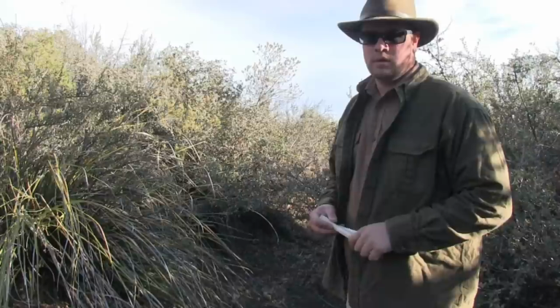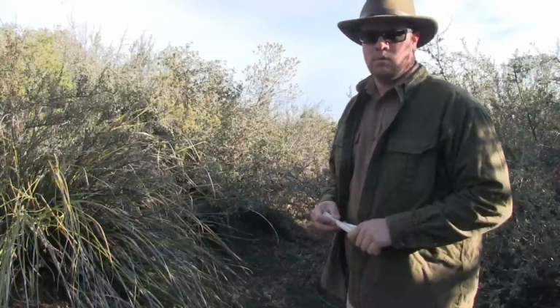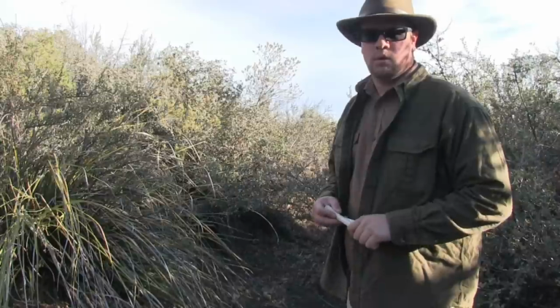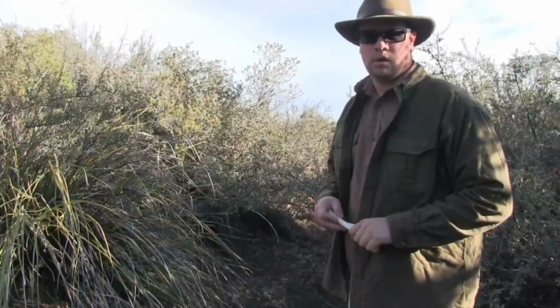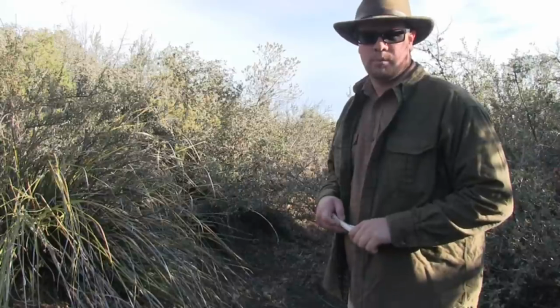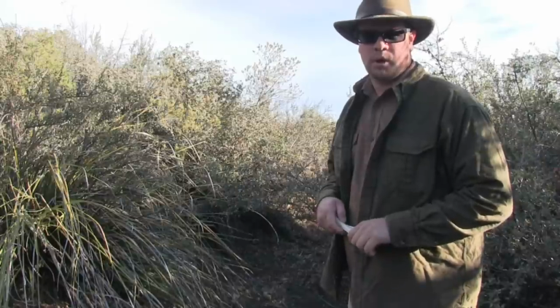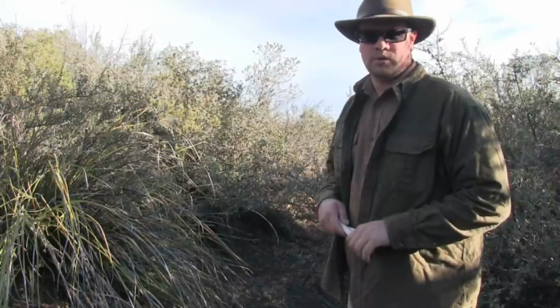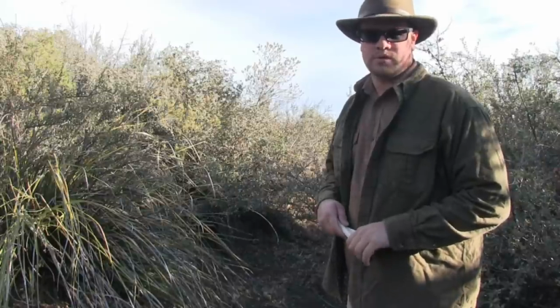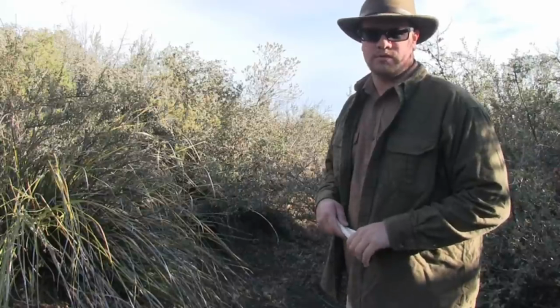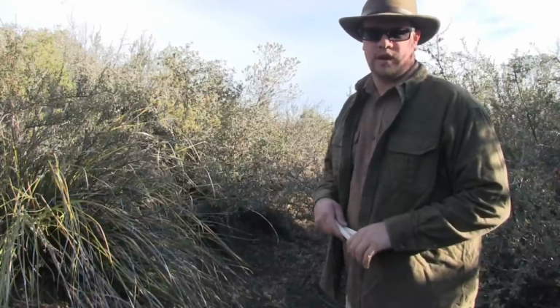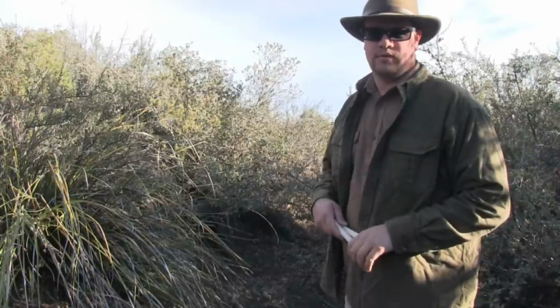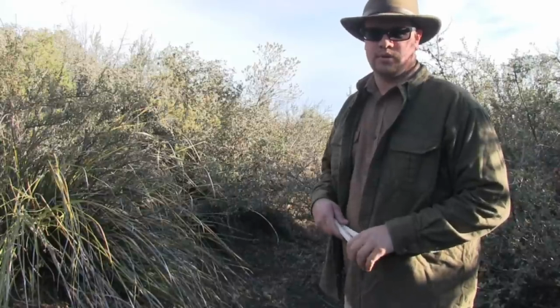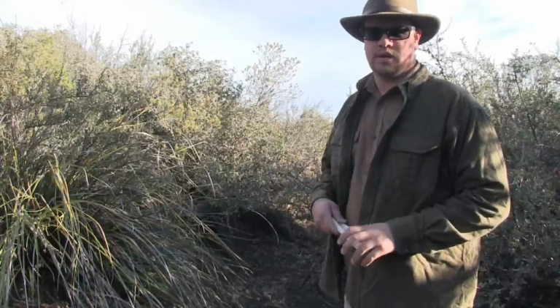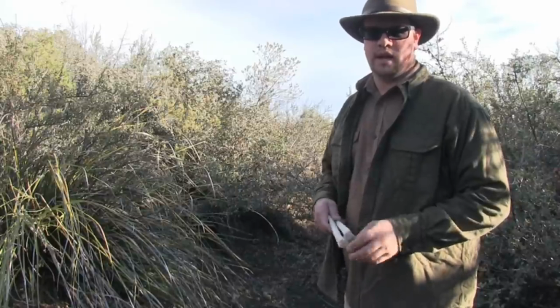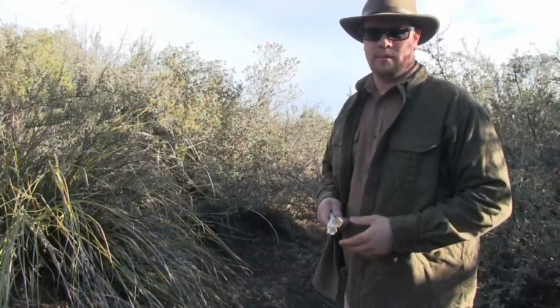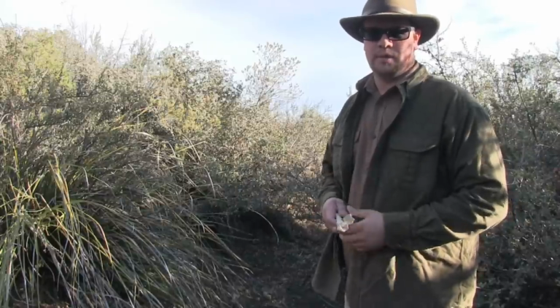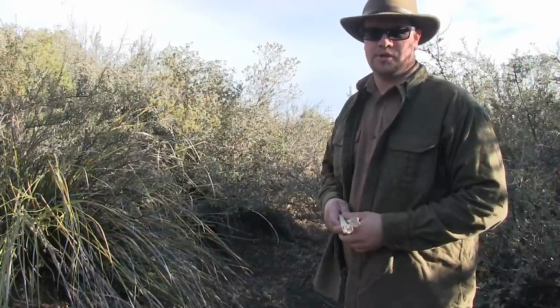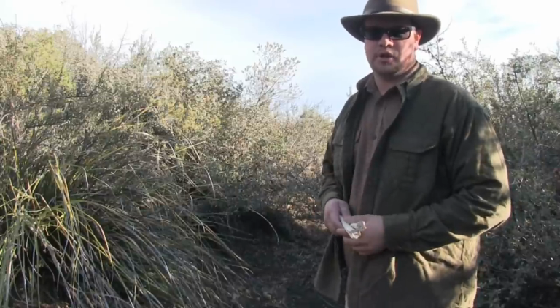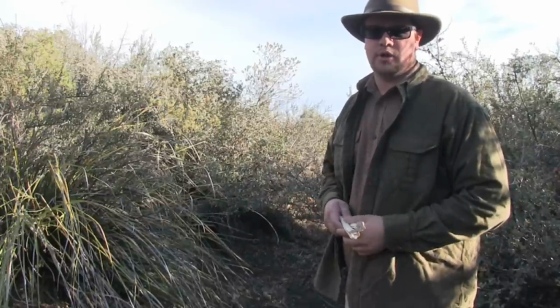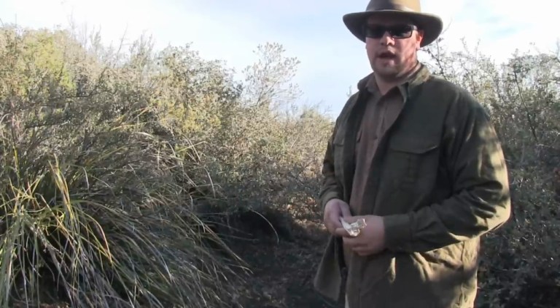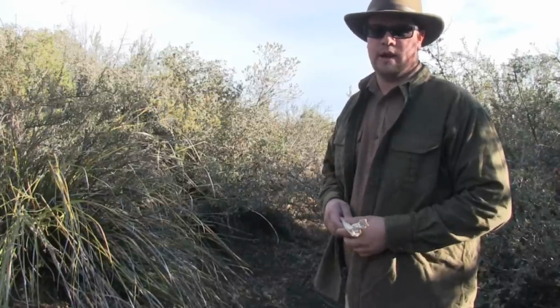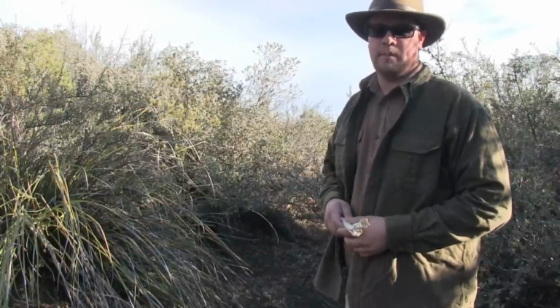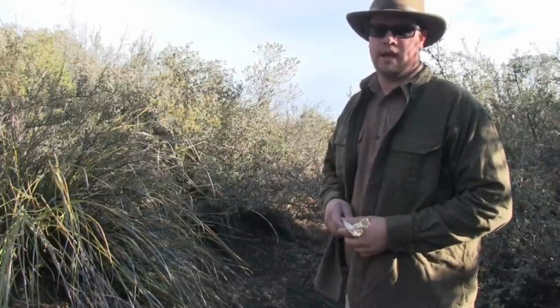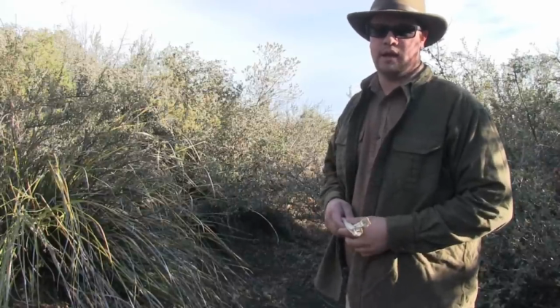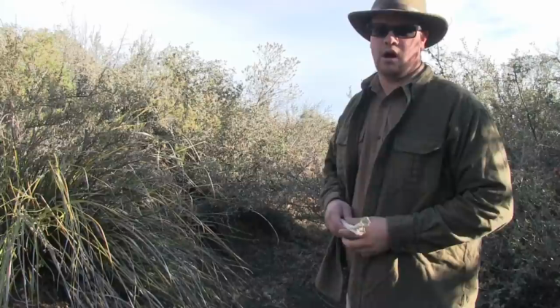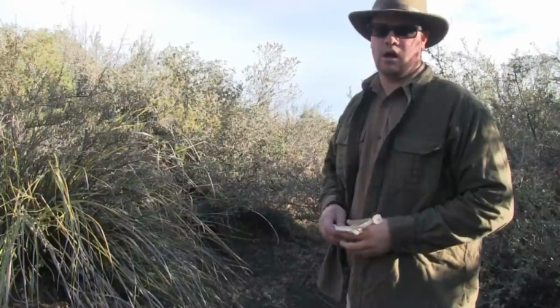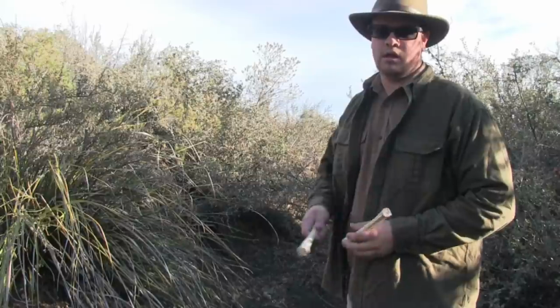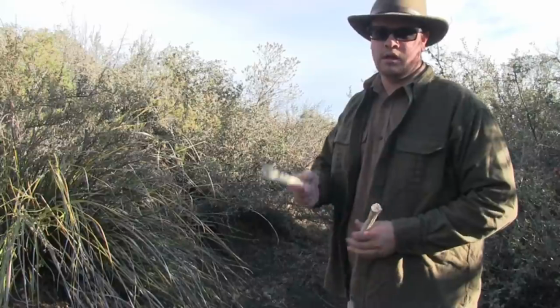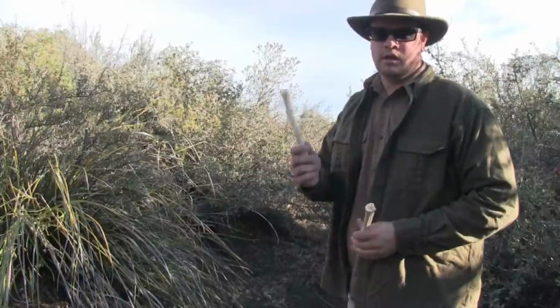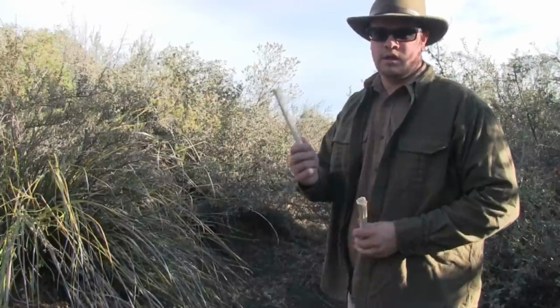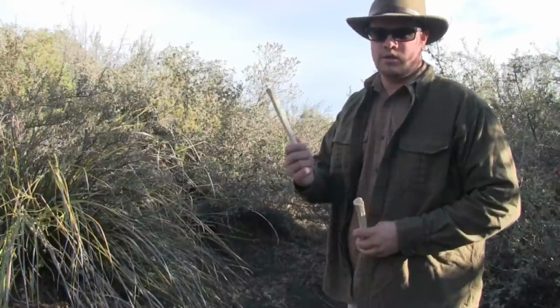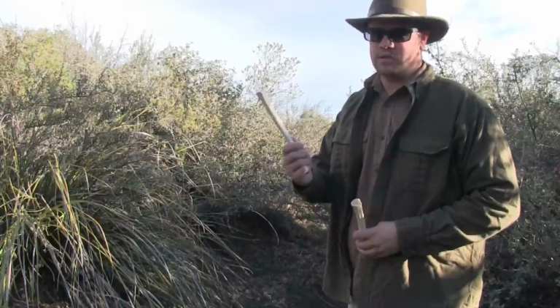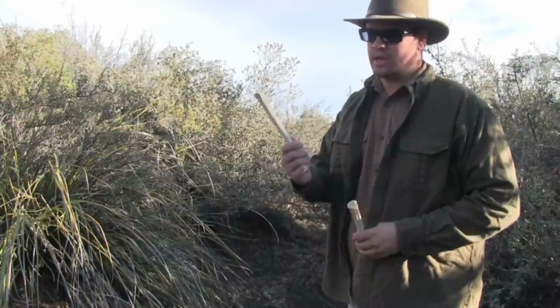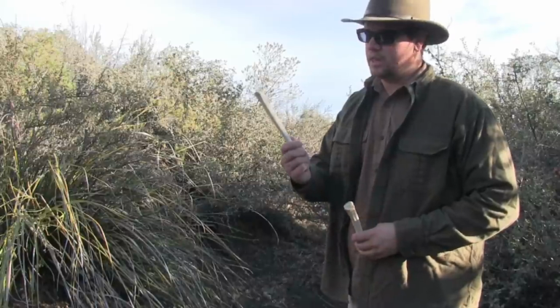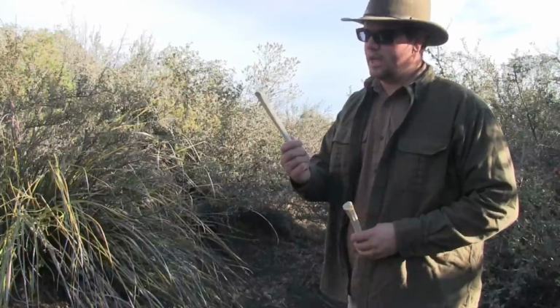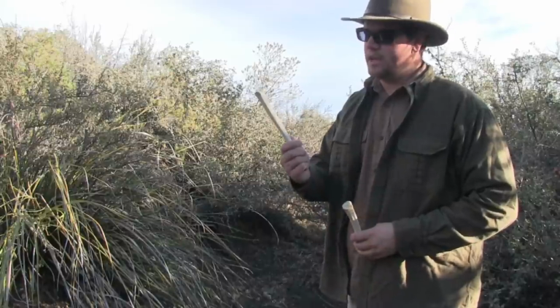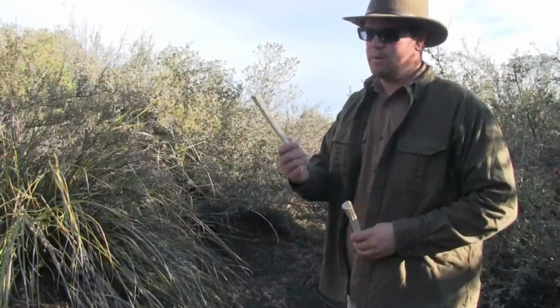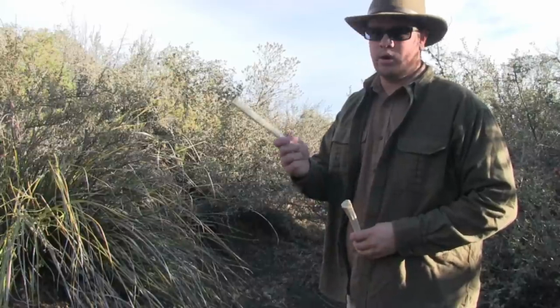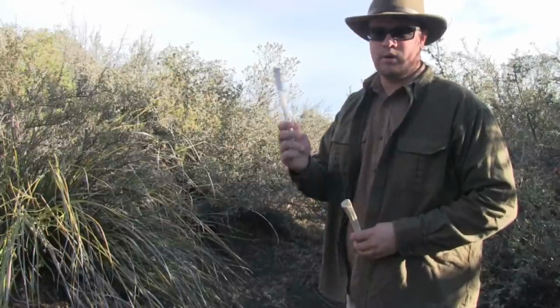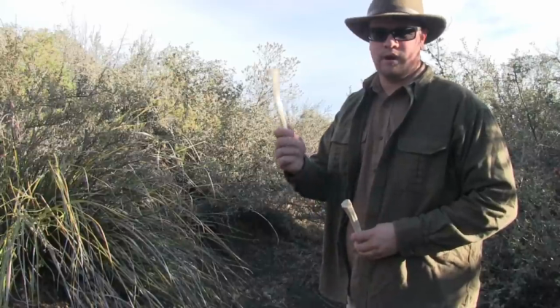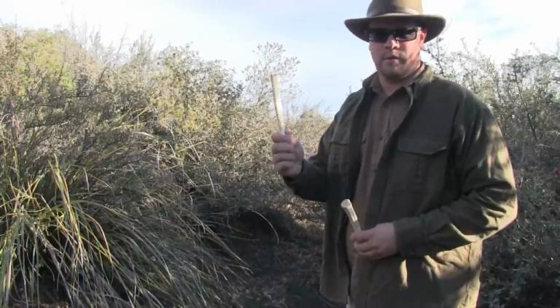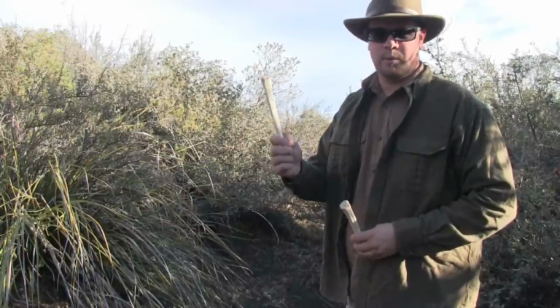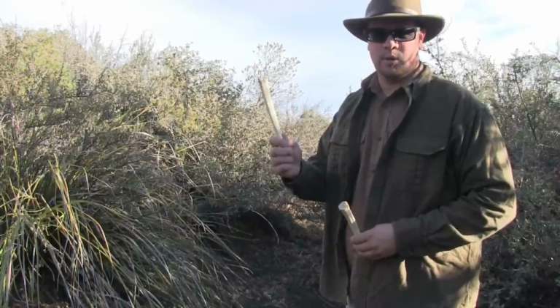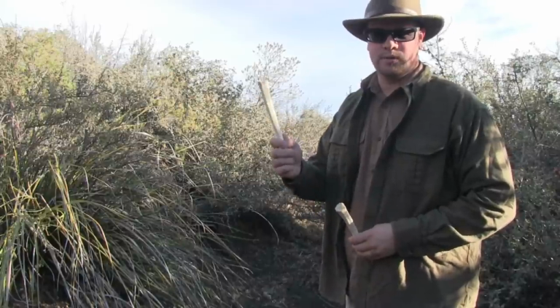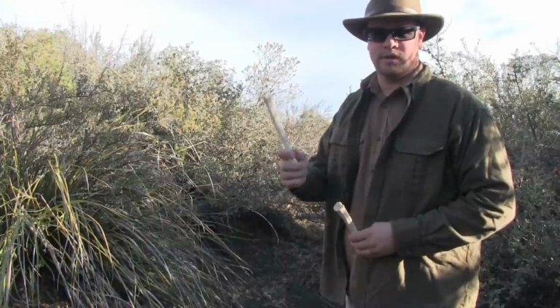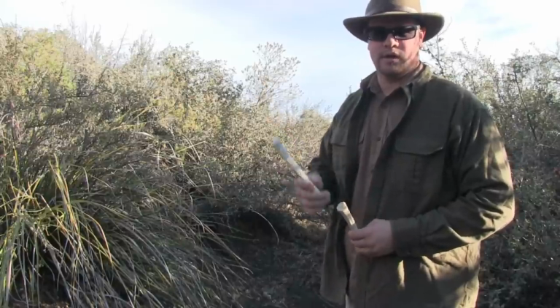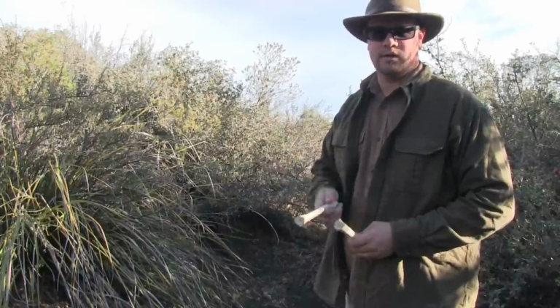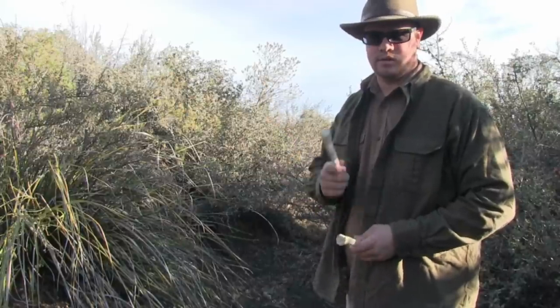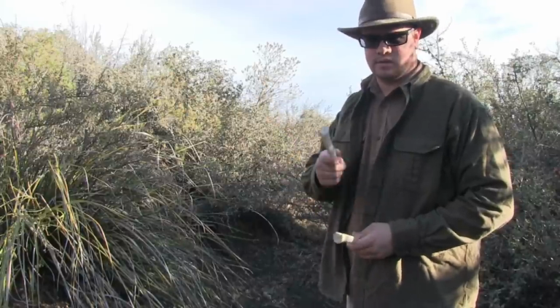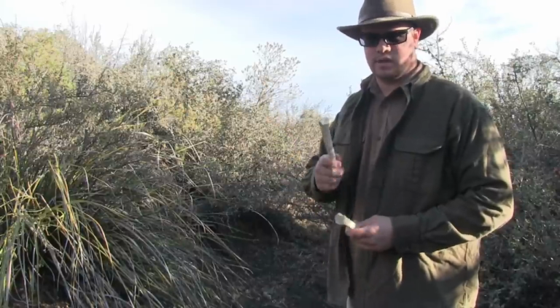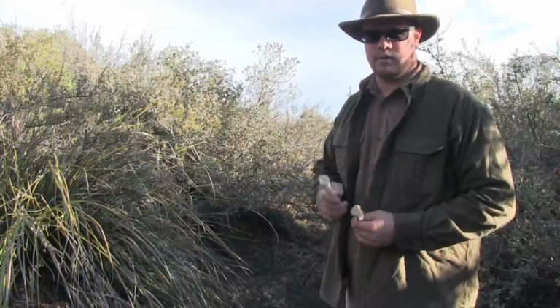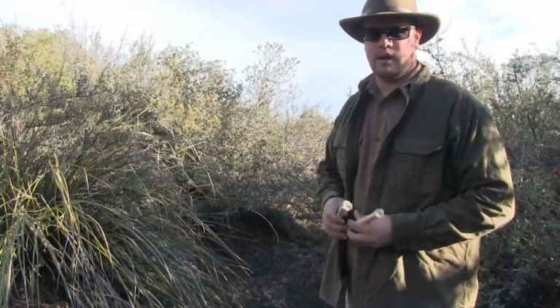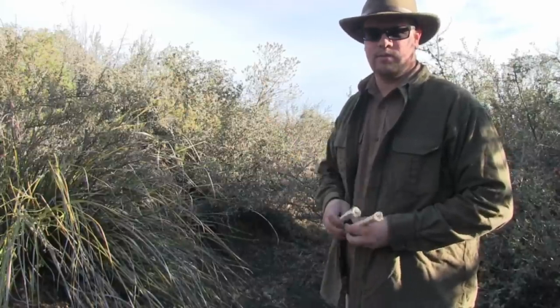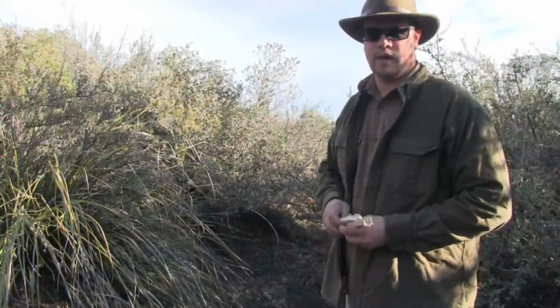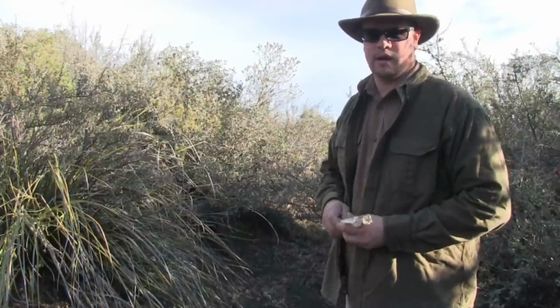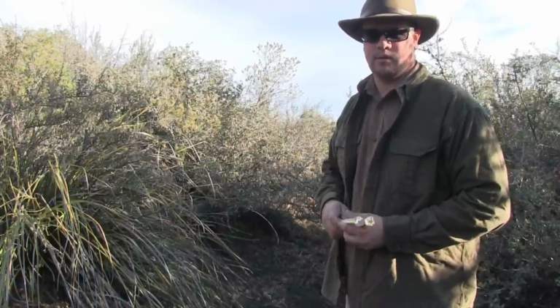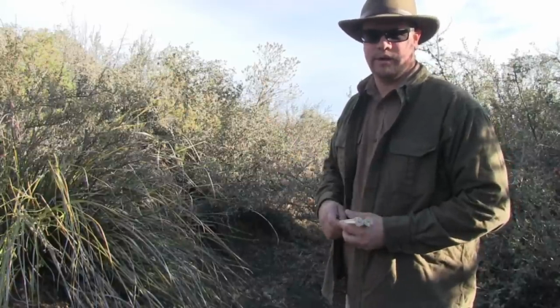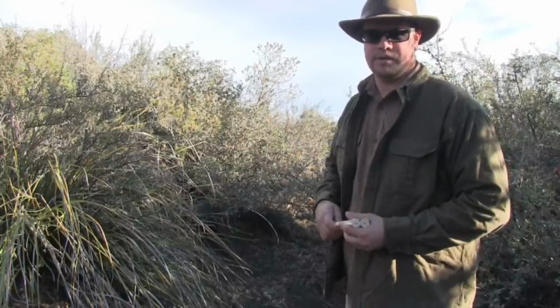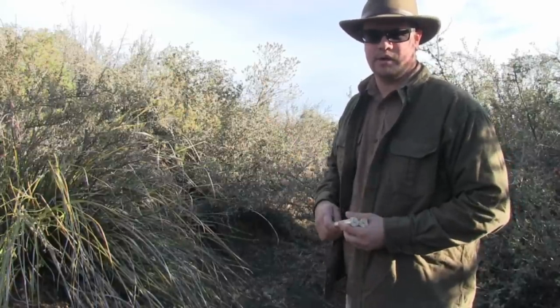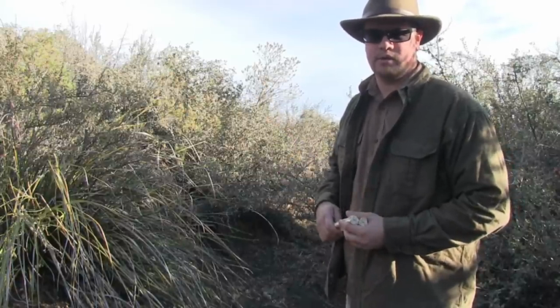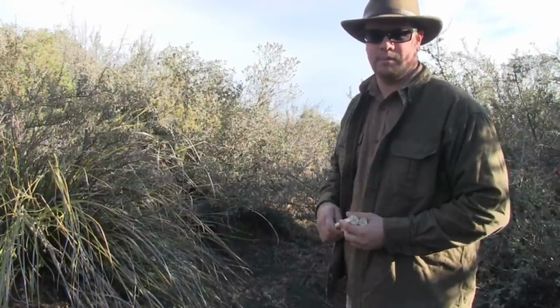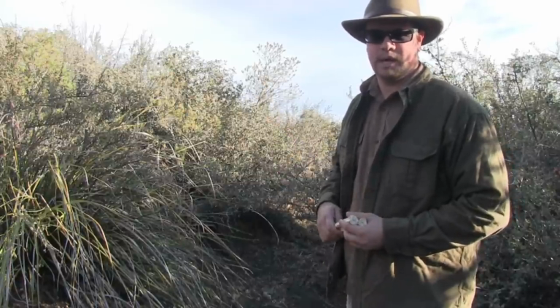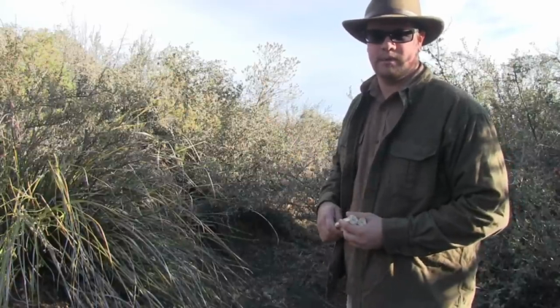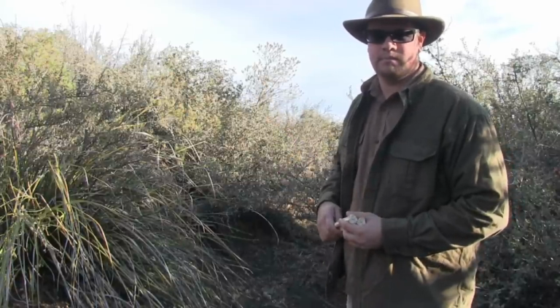Welcome to Martin's Survival. Today I'm going to show you how to make an awl using a leg bone of a mule deer. So stick around, we've got a great show coming up.